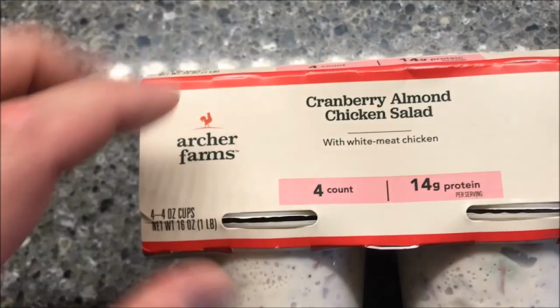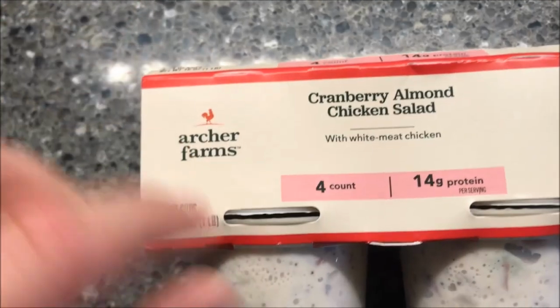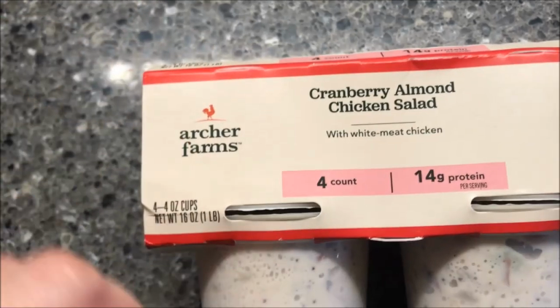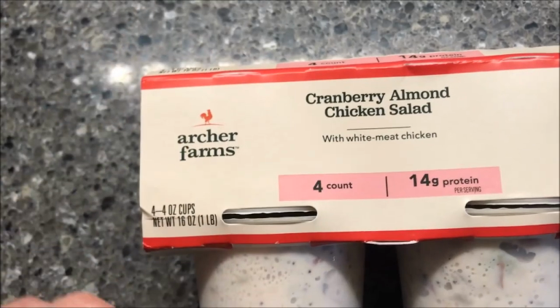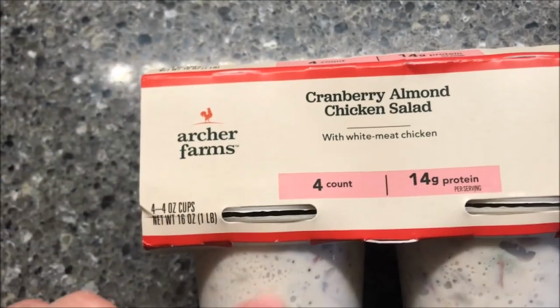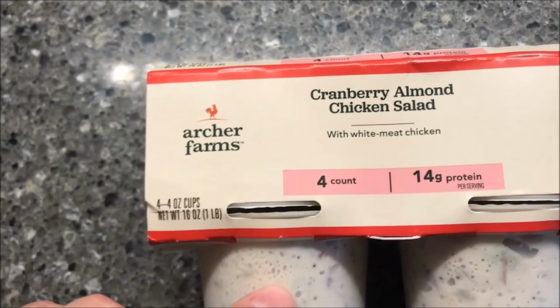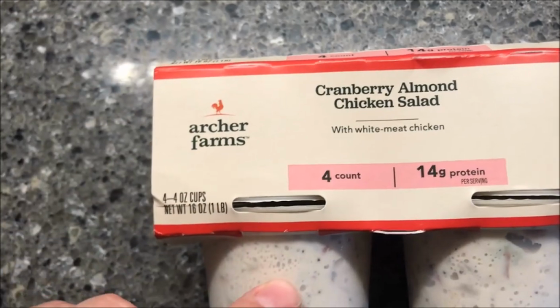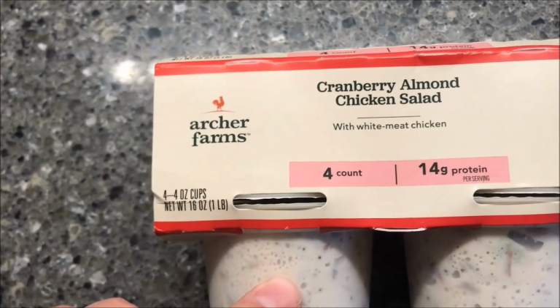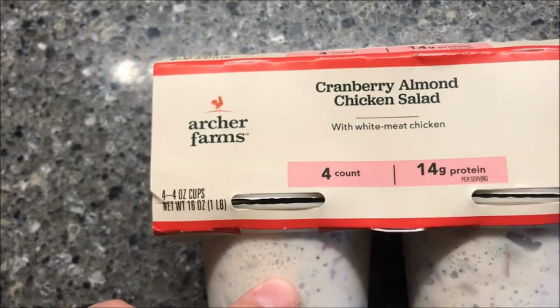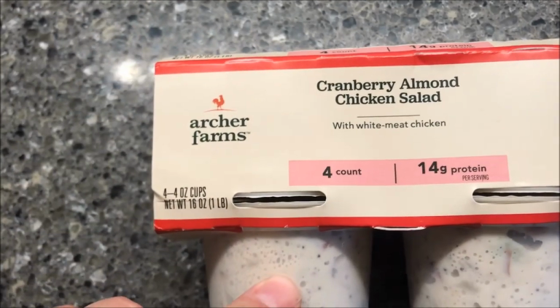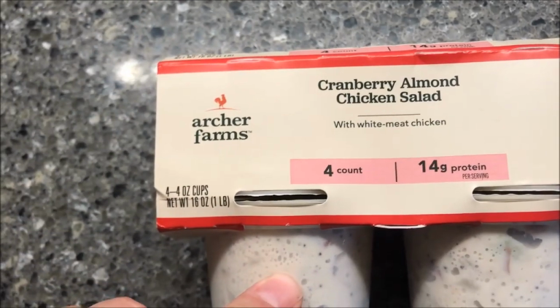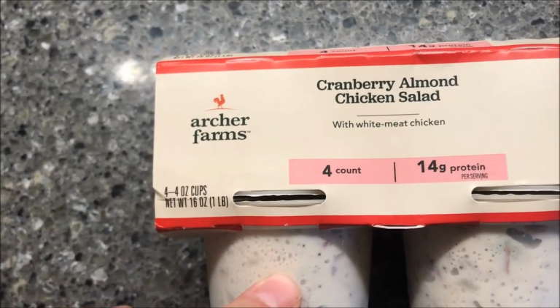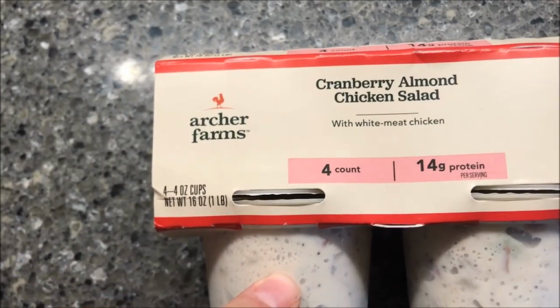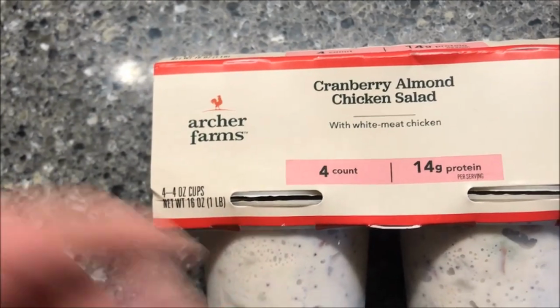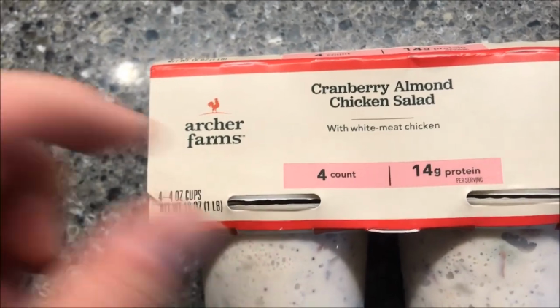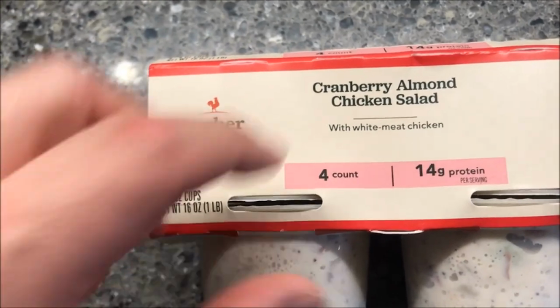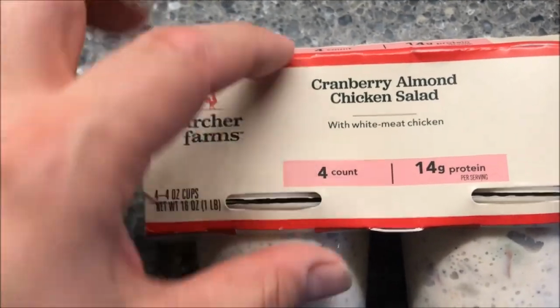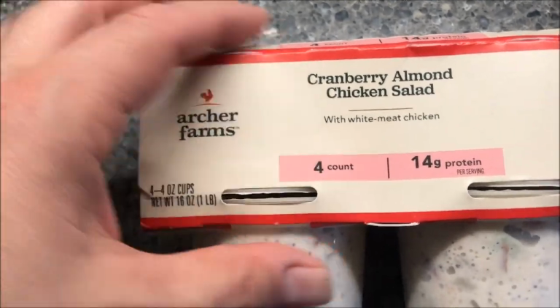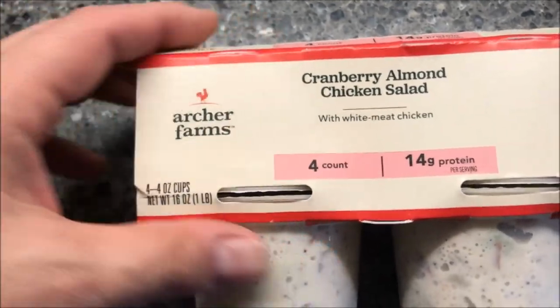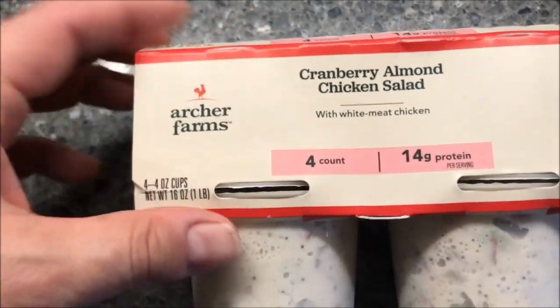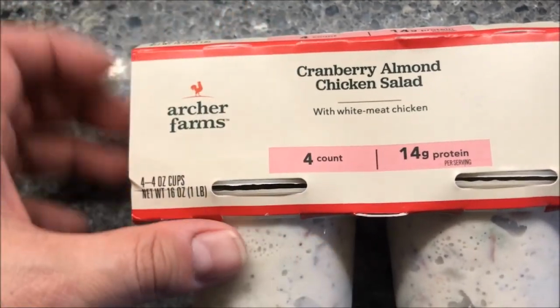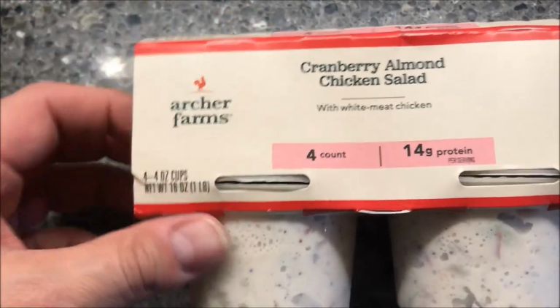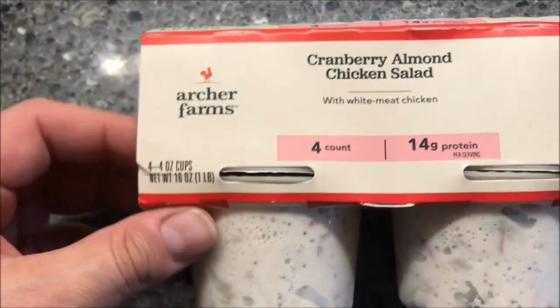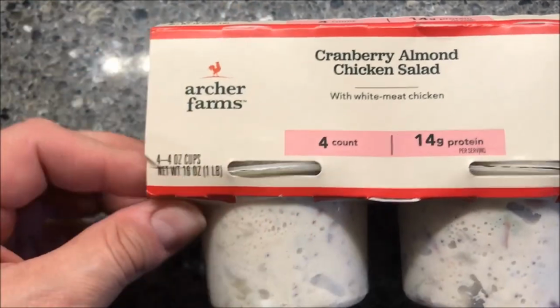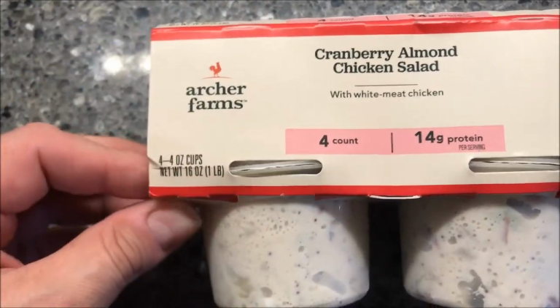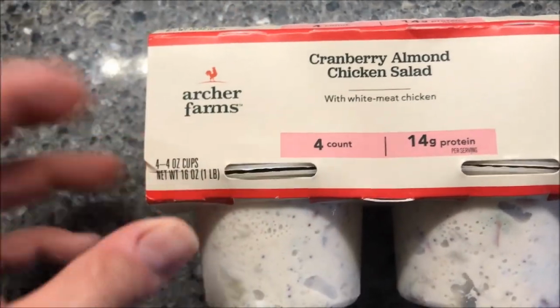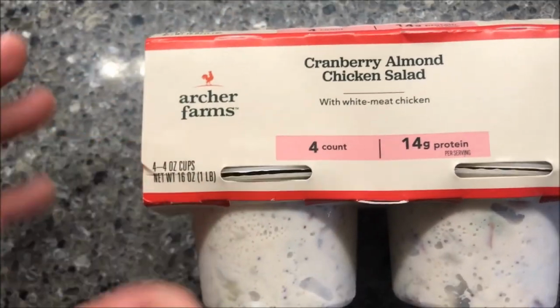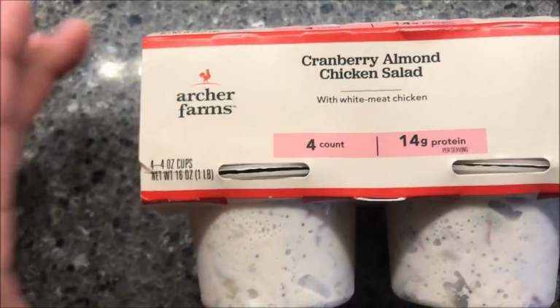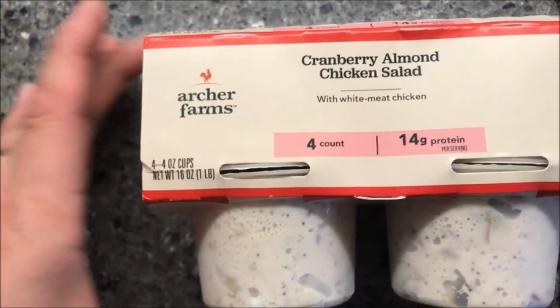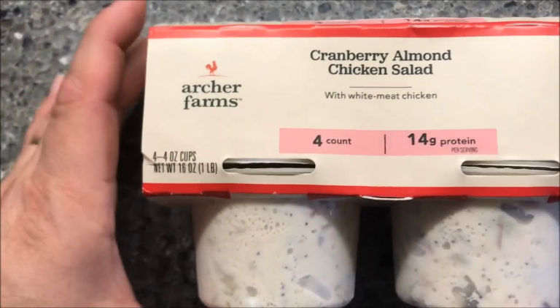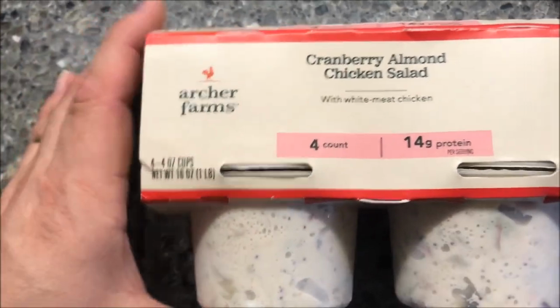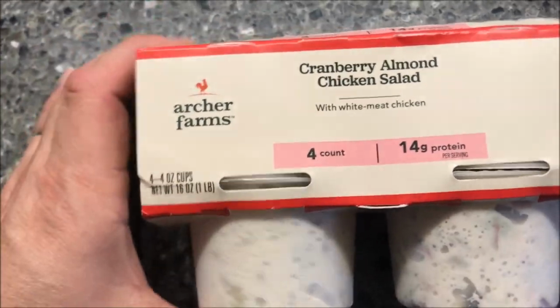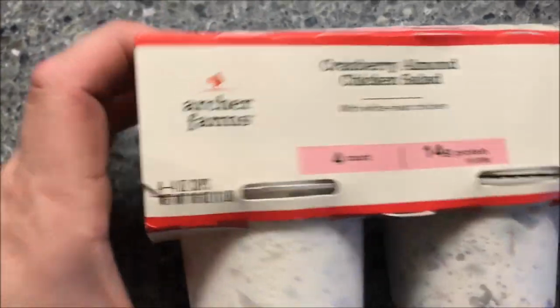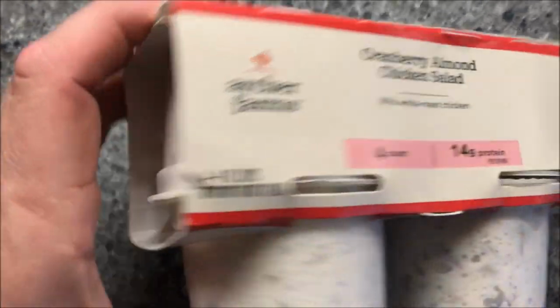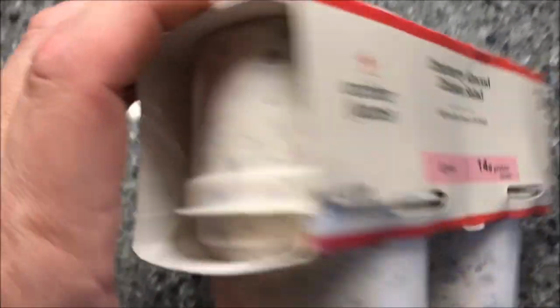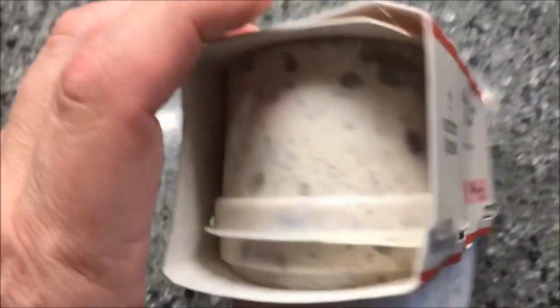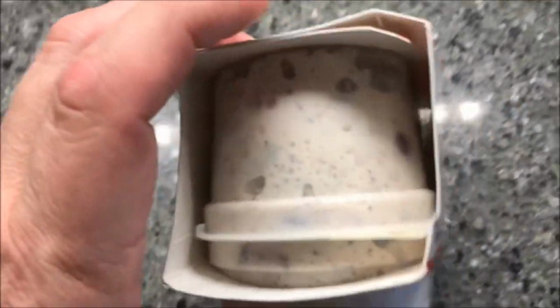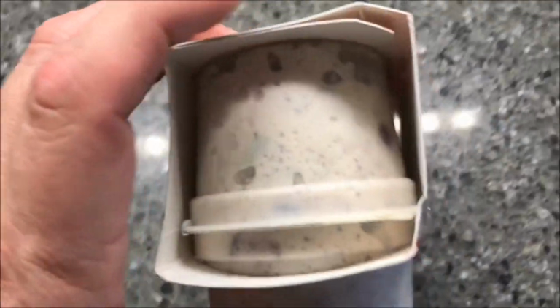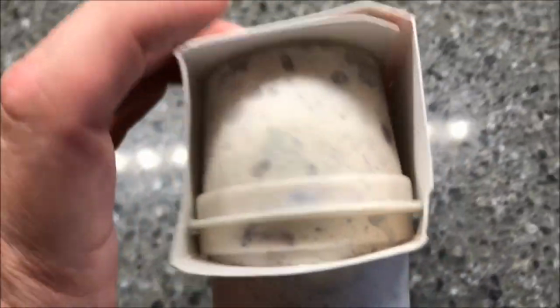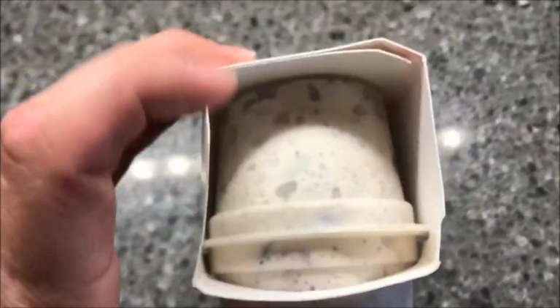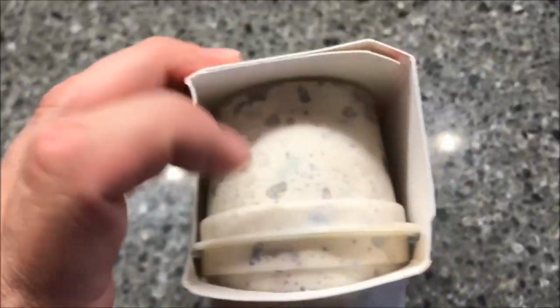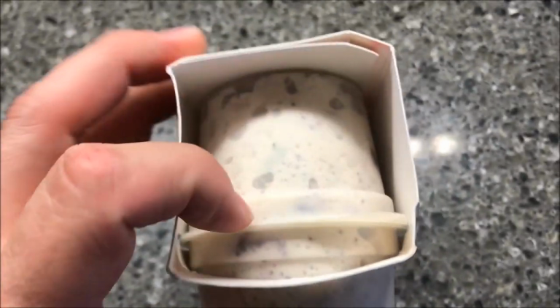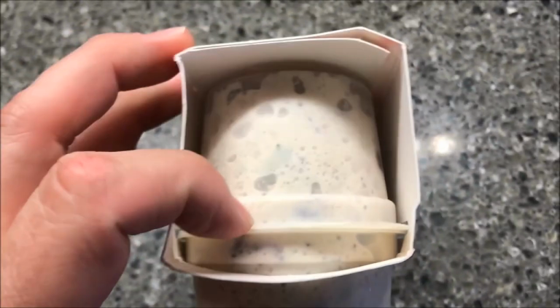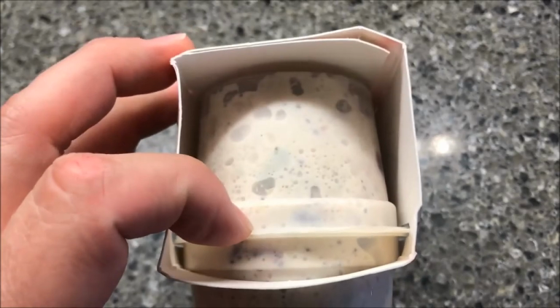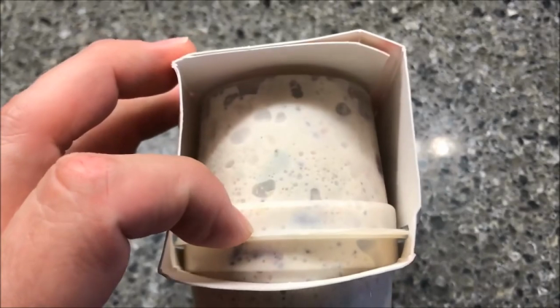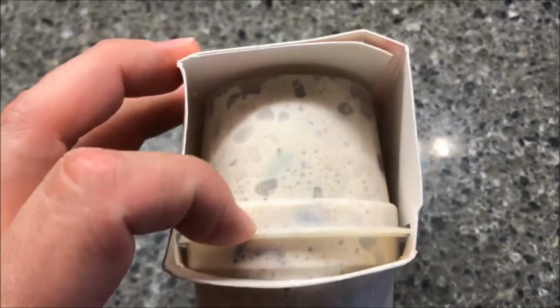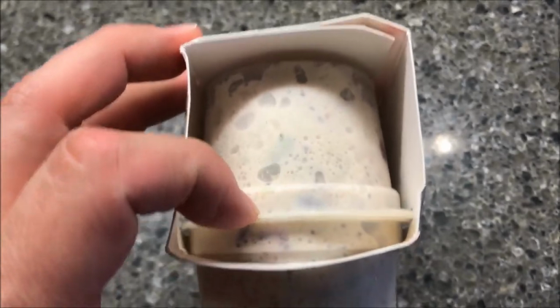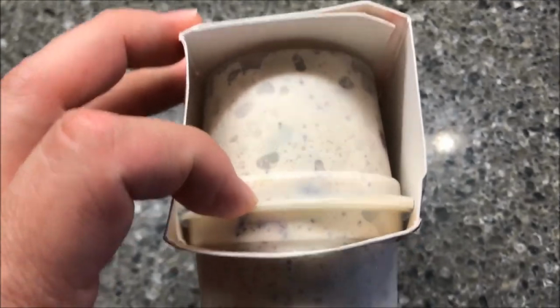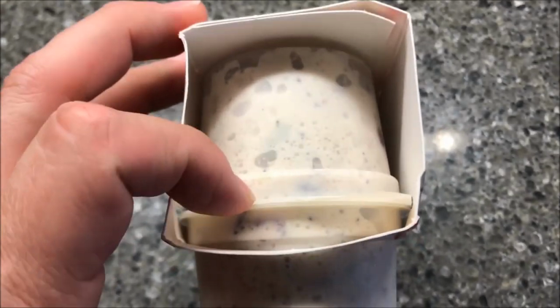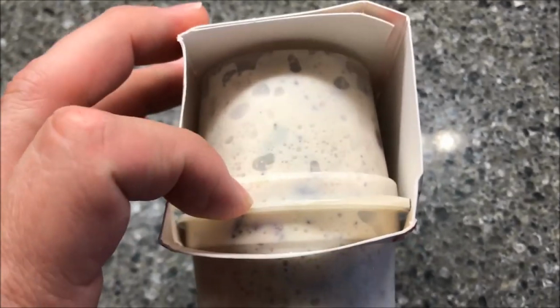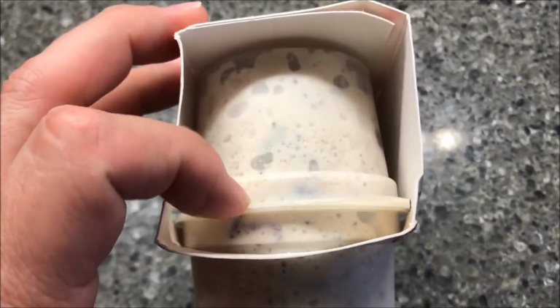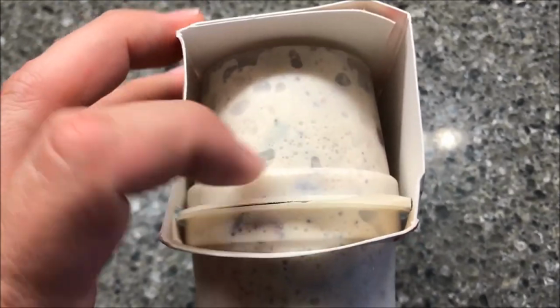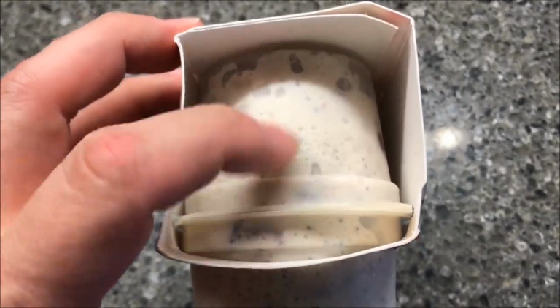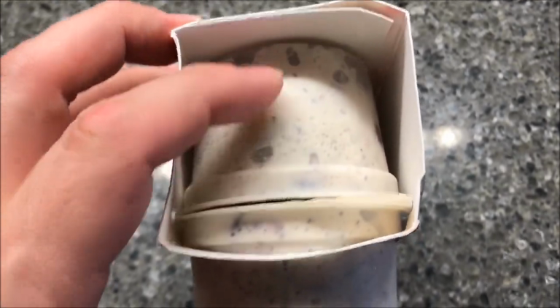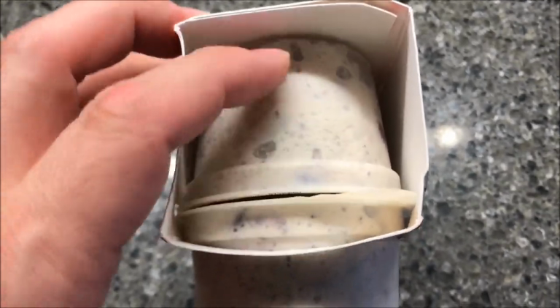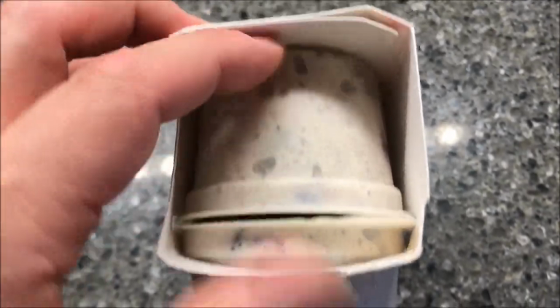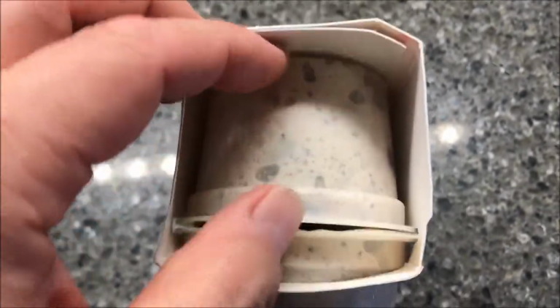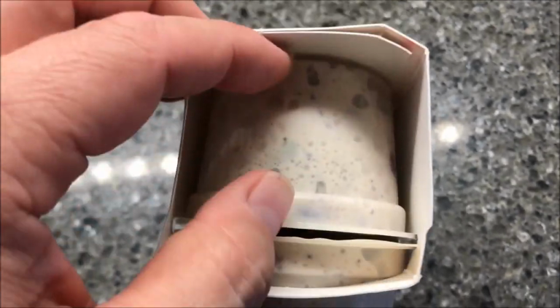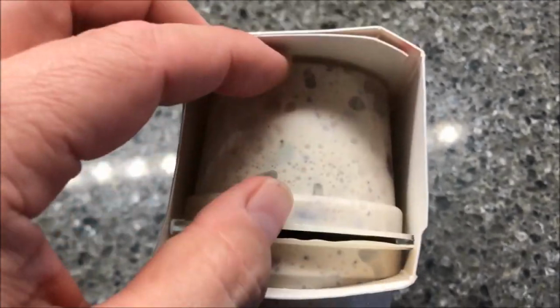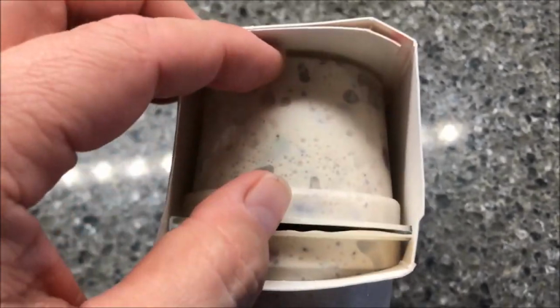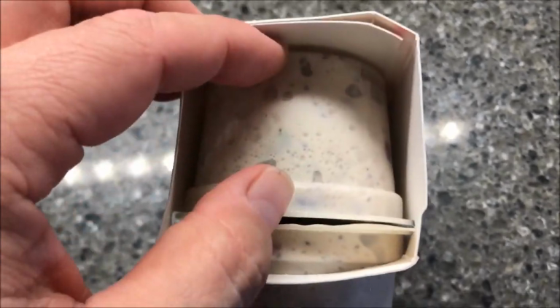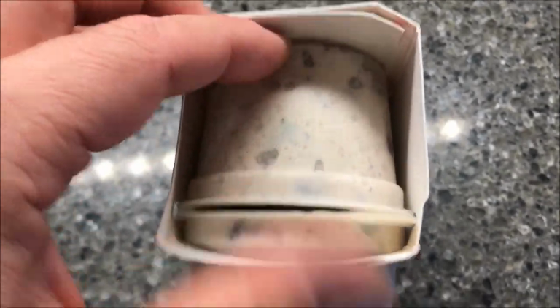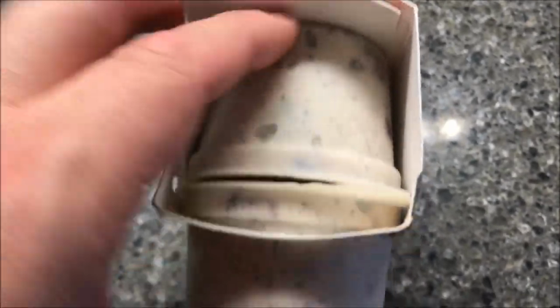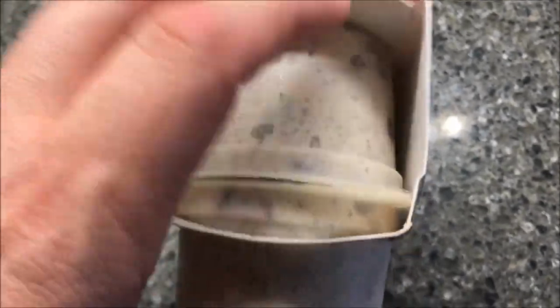$2 a piece for these little cups. They're not very big either. You can see that's how much you get — they're pretty small.